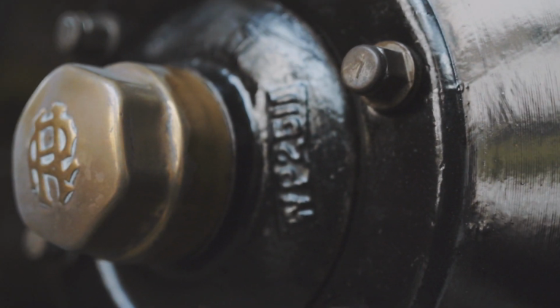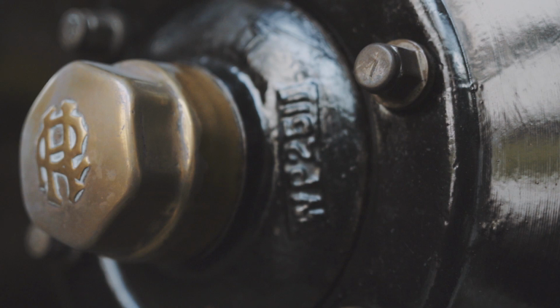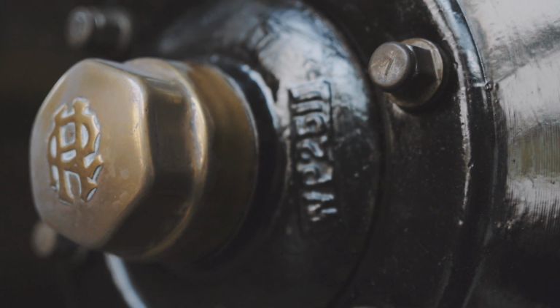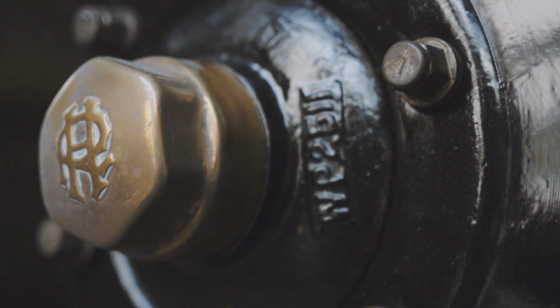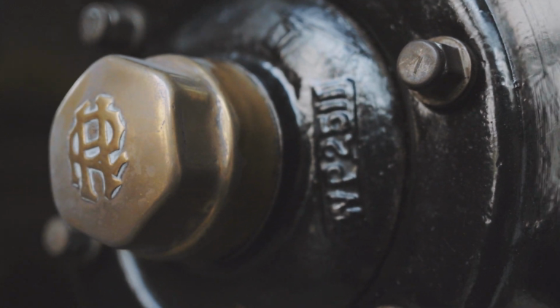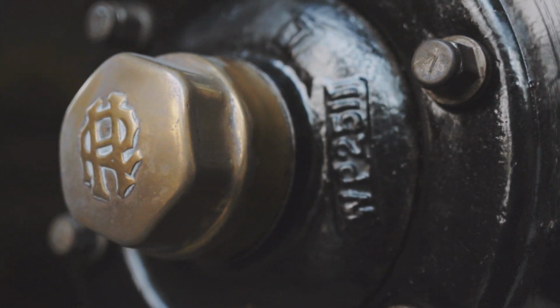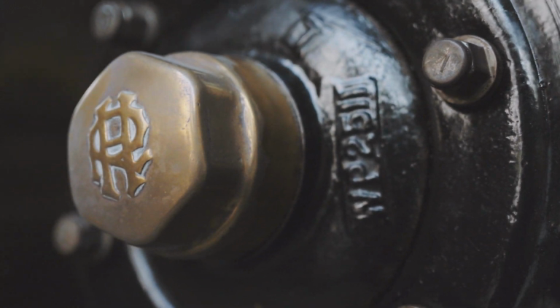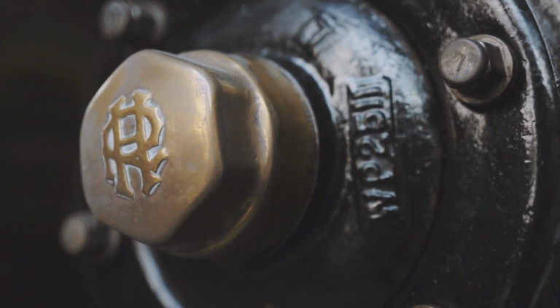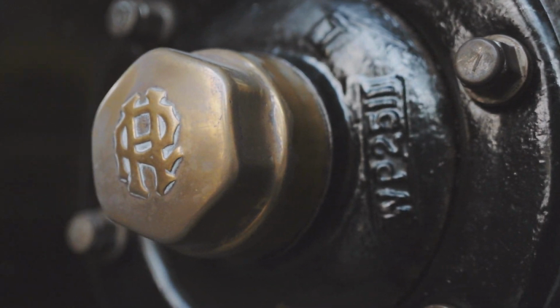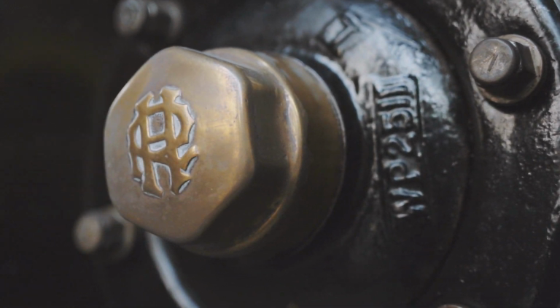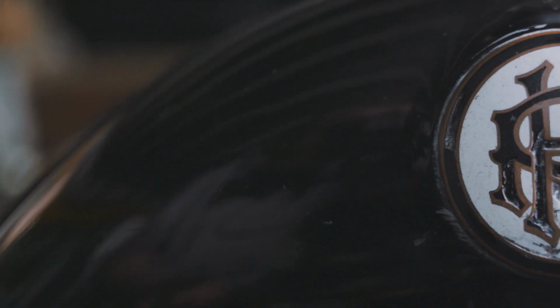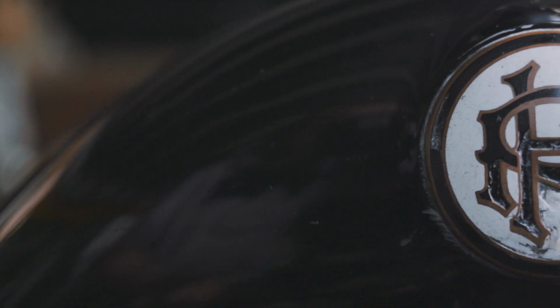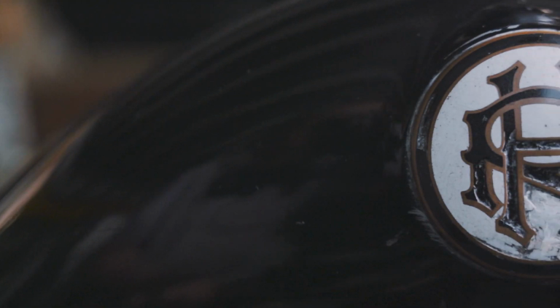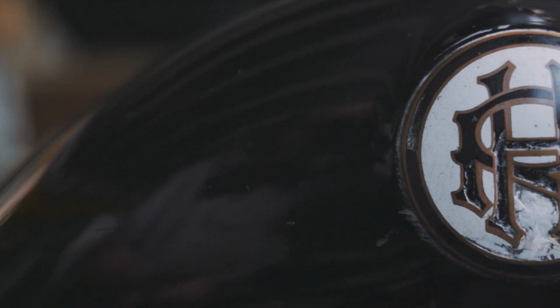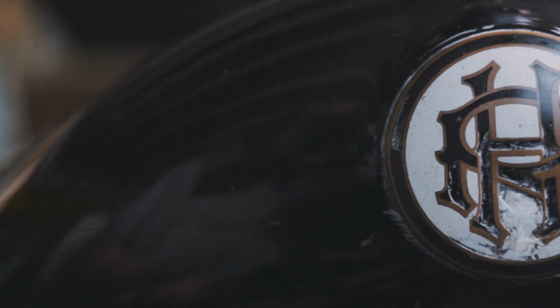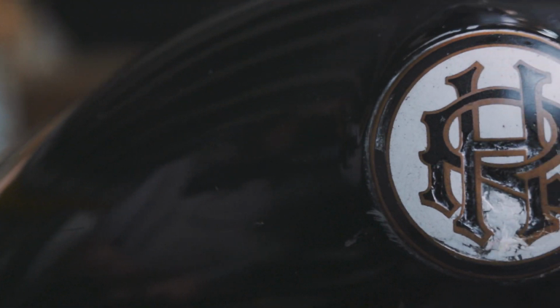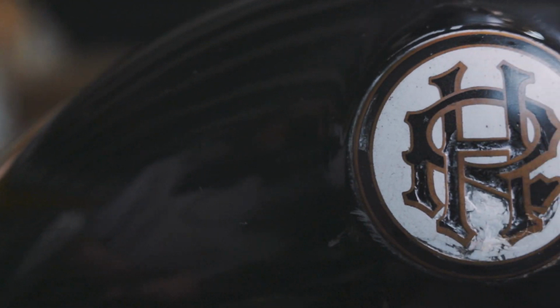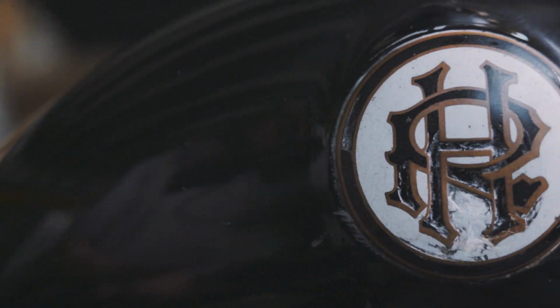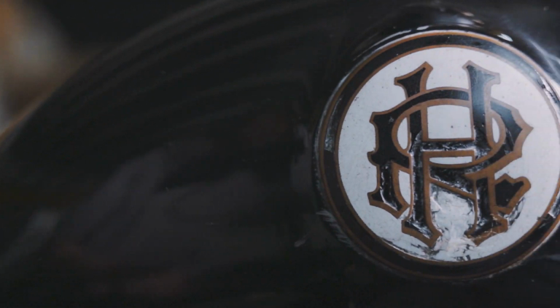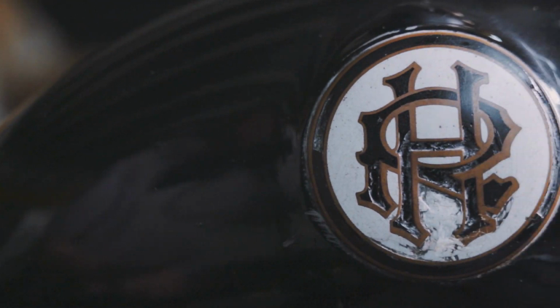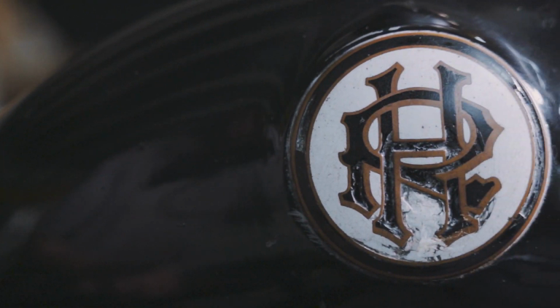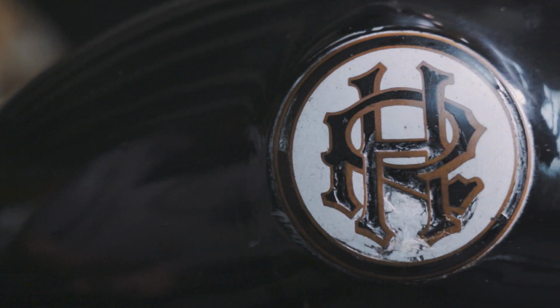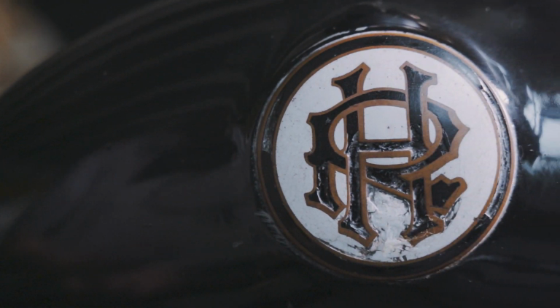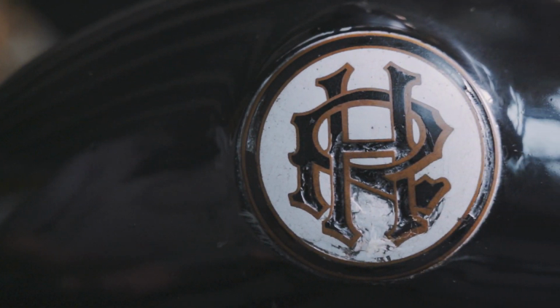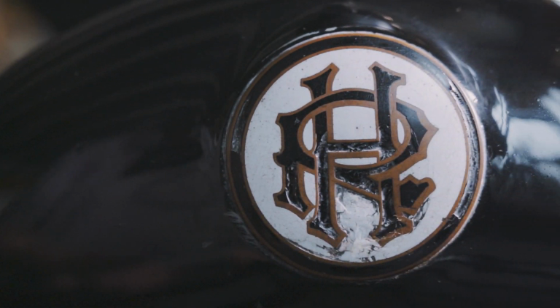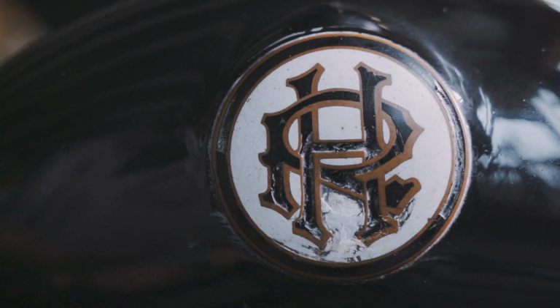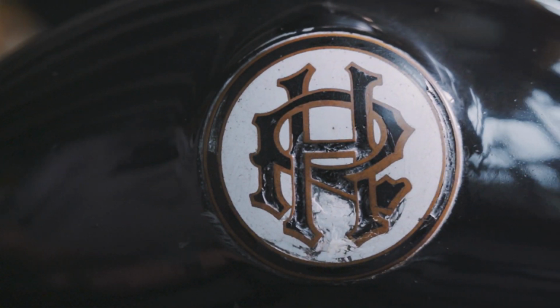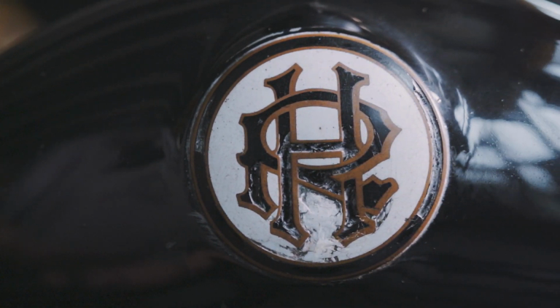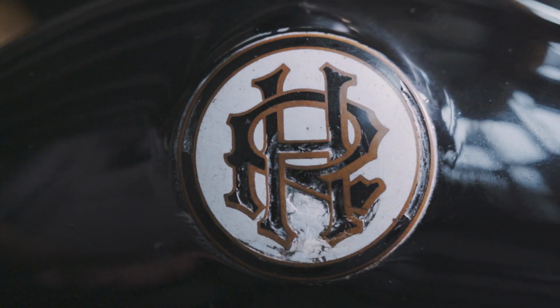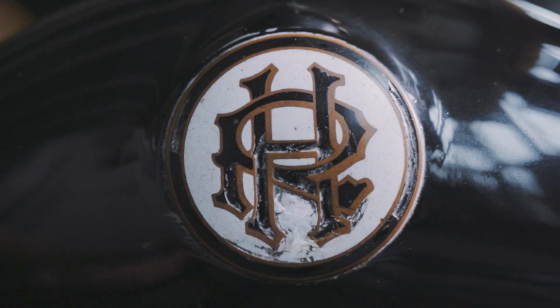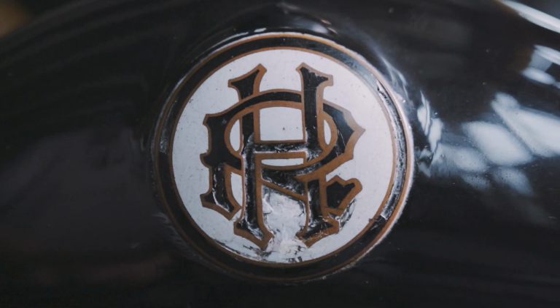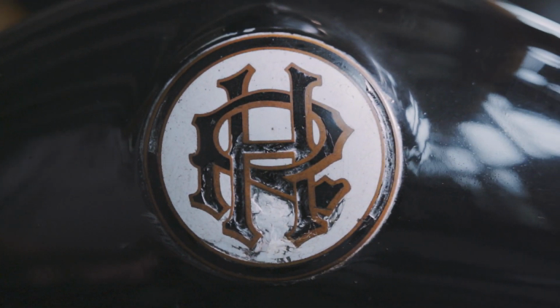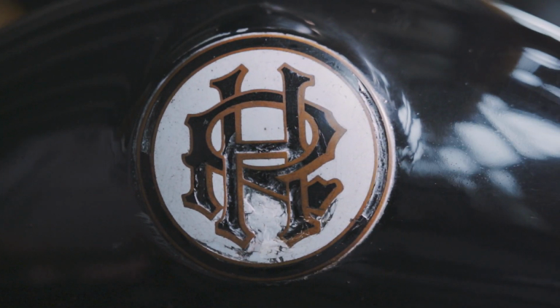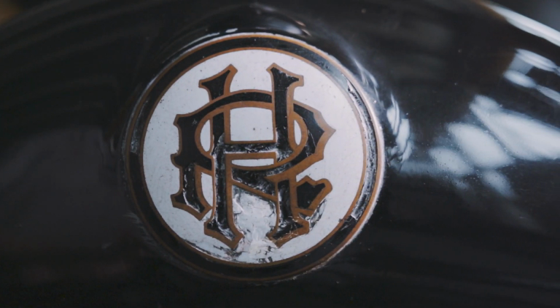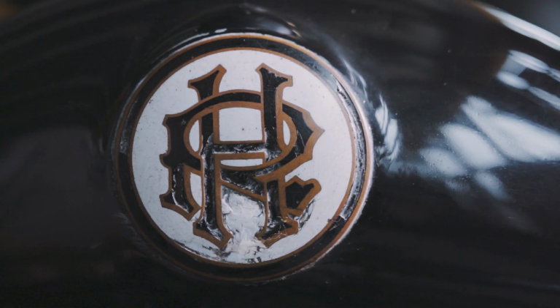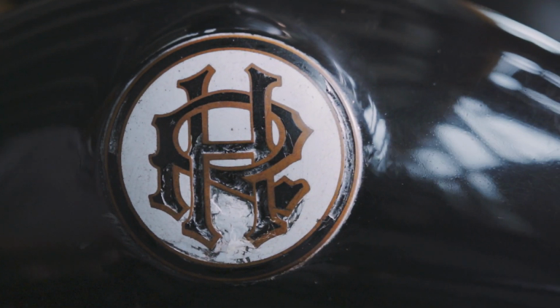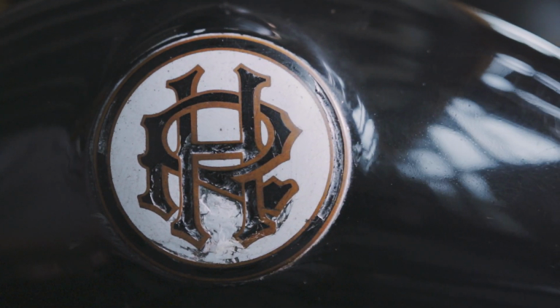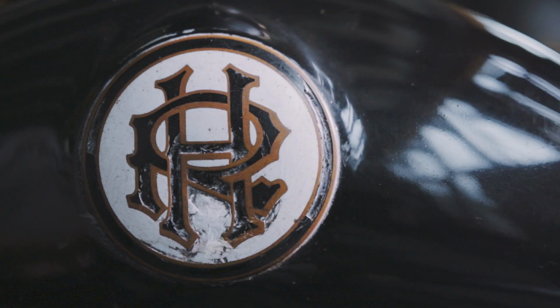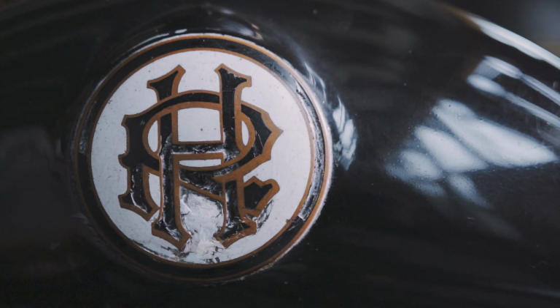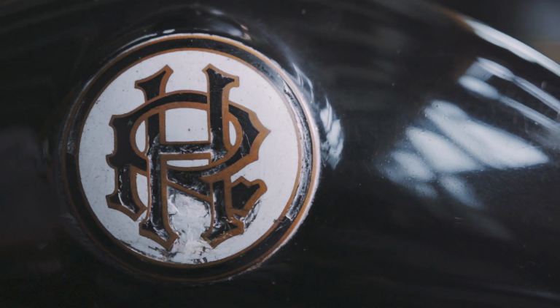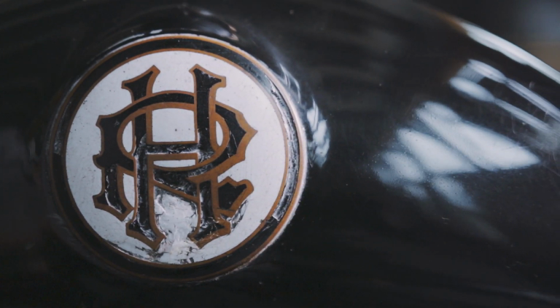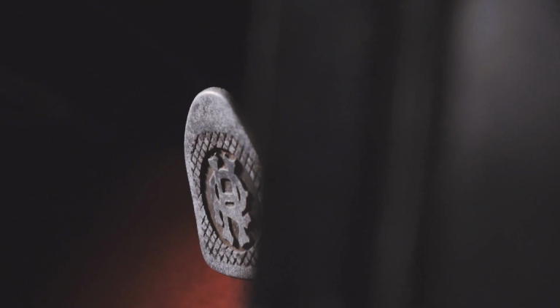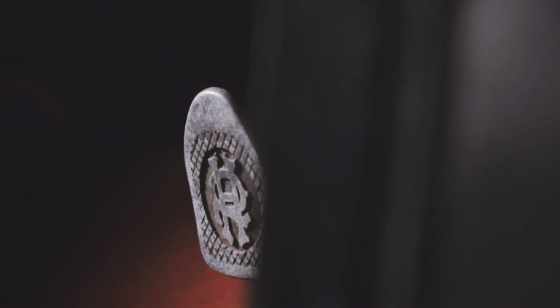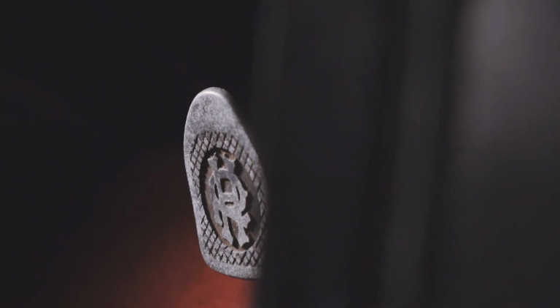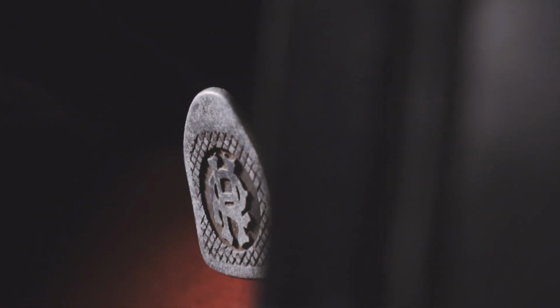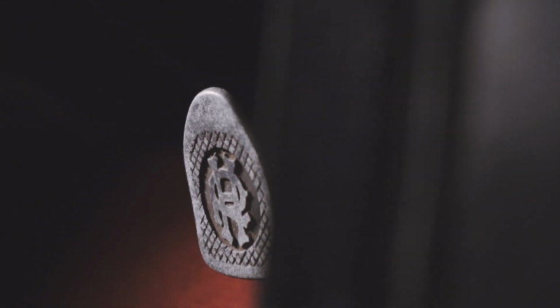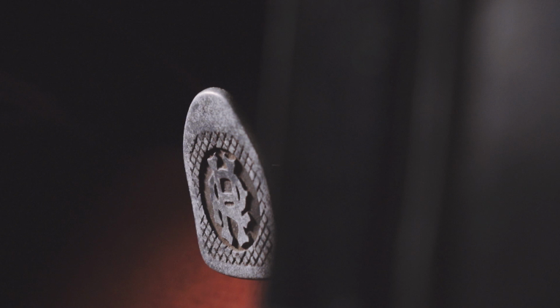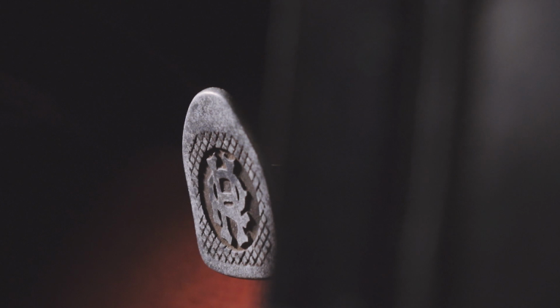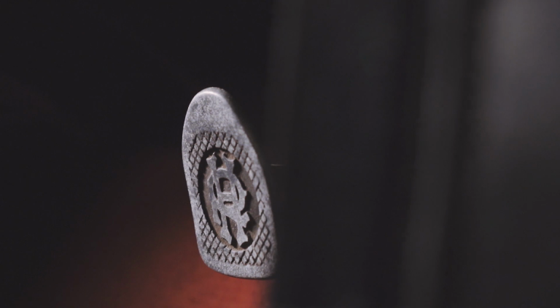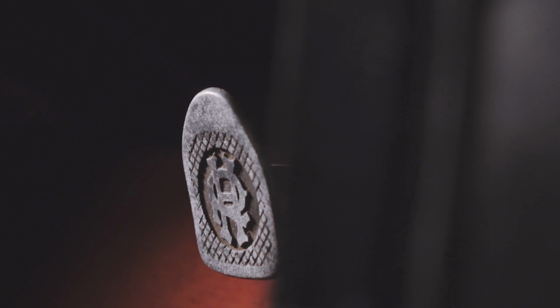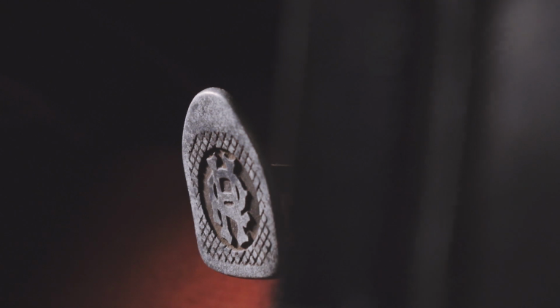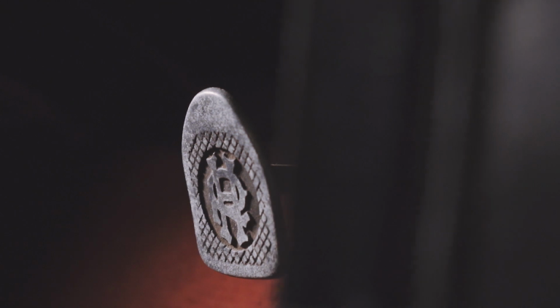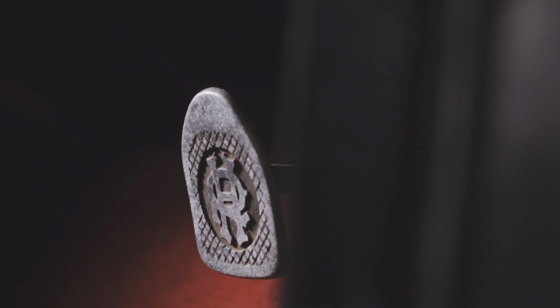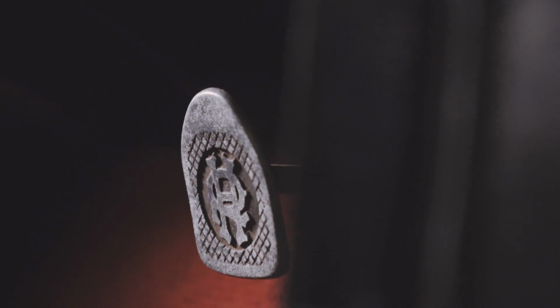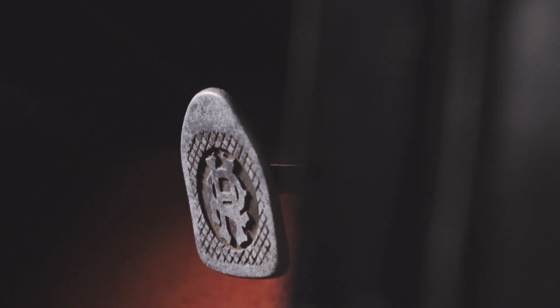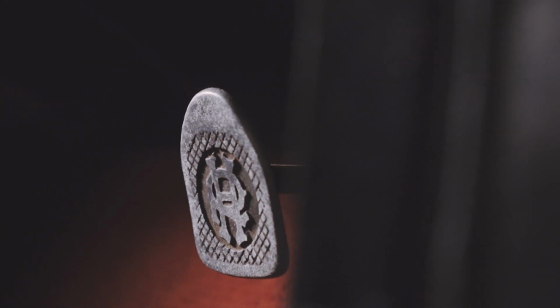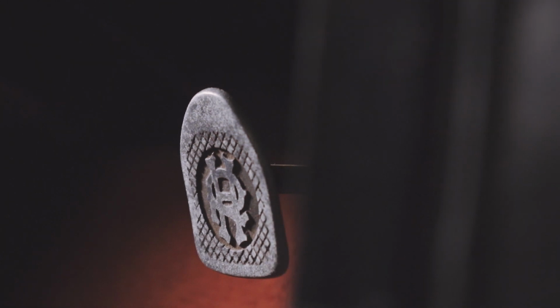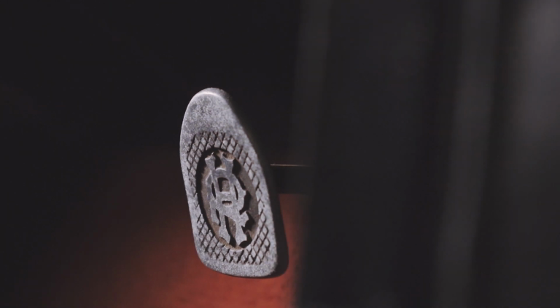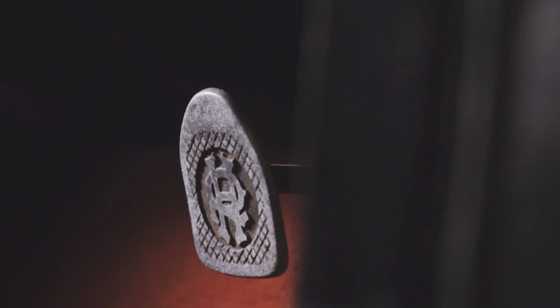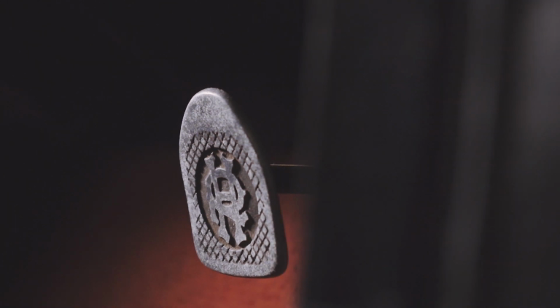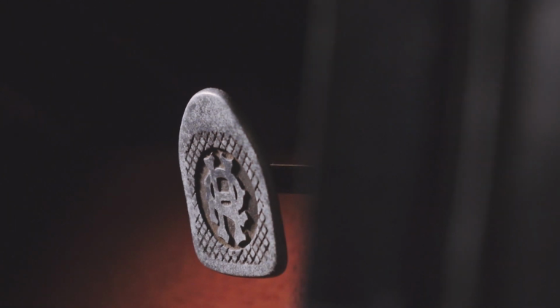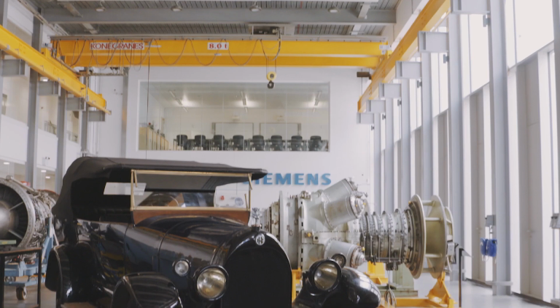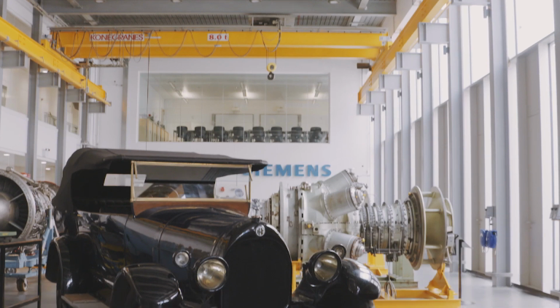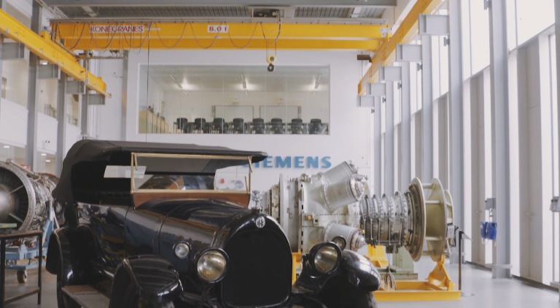This is a 1920 Ruston Hornsby Model A1, made in 1920 in Lincoln.